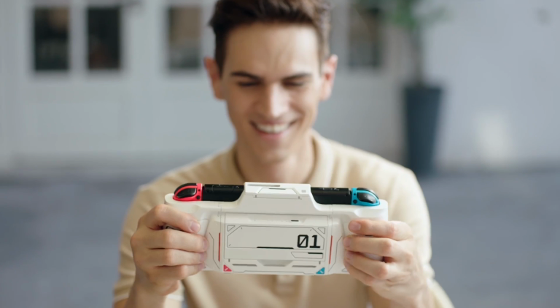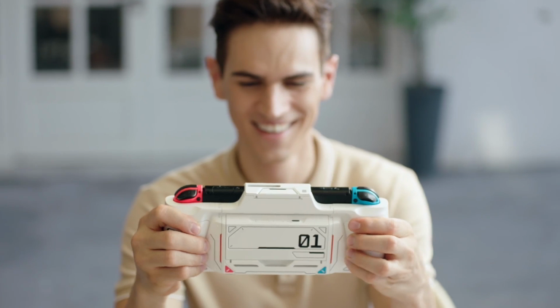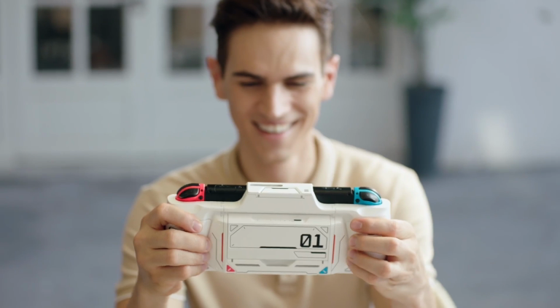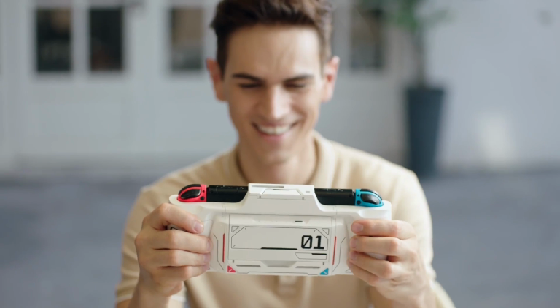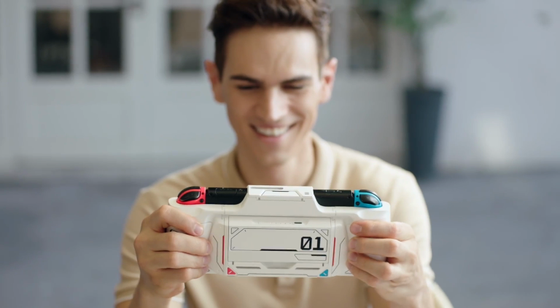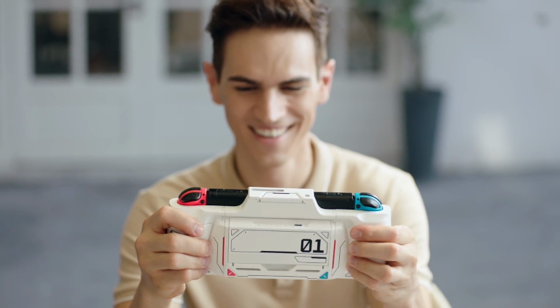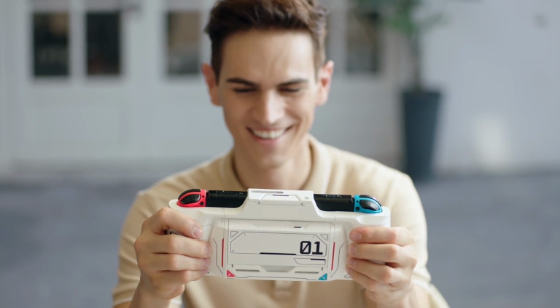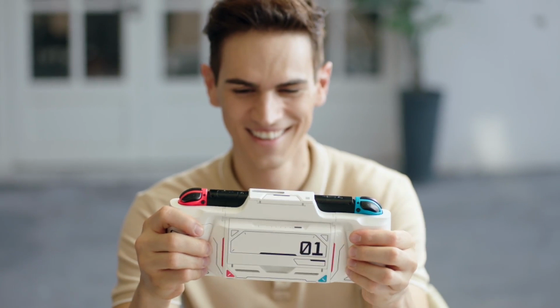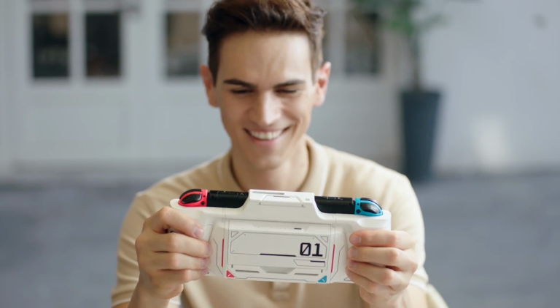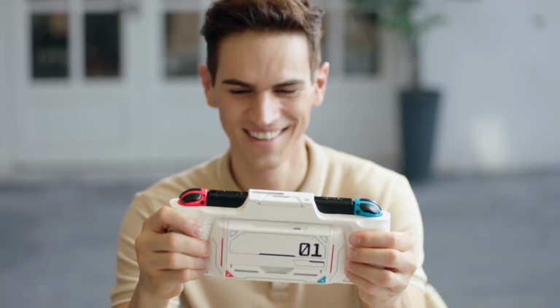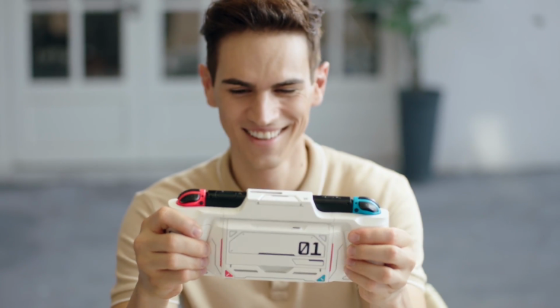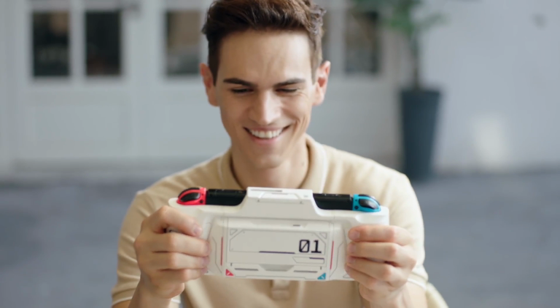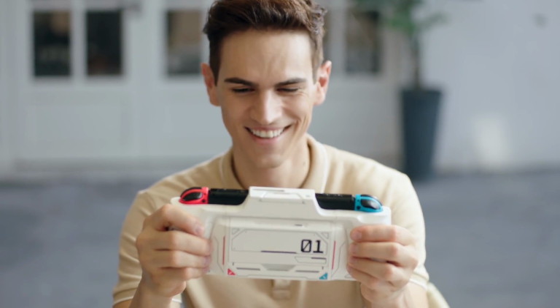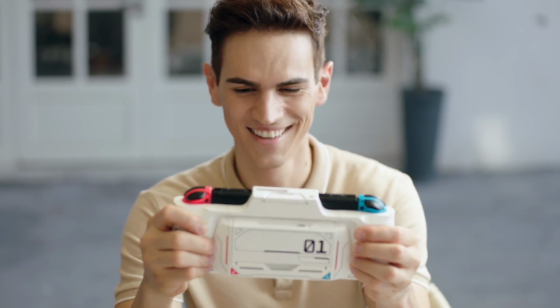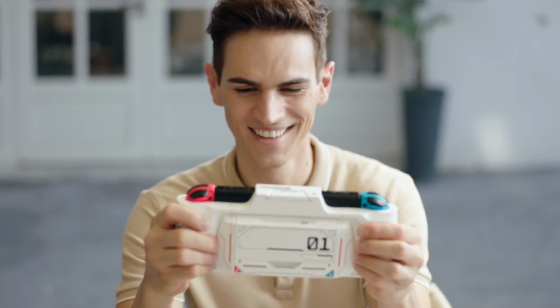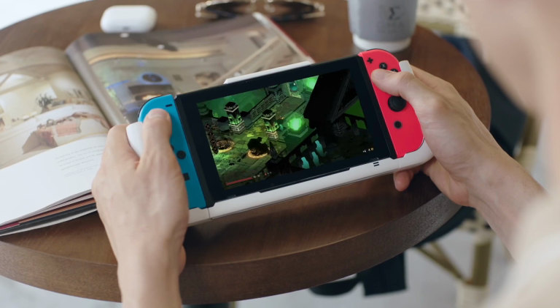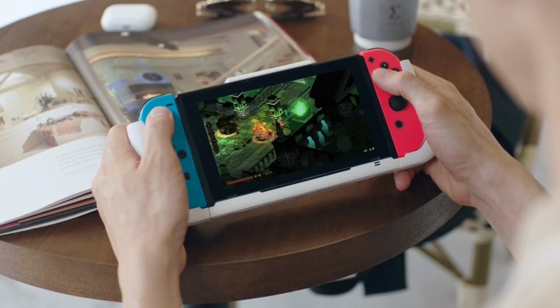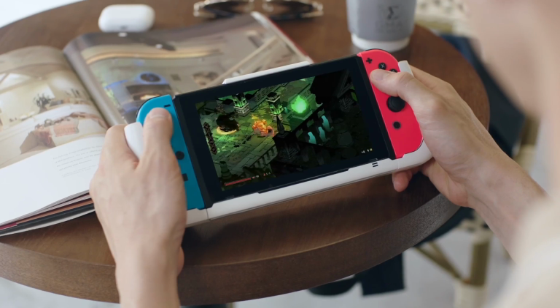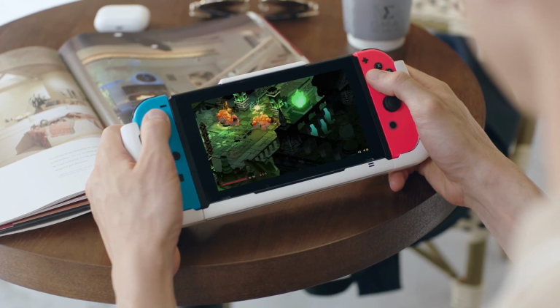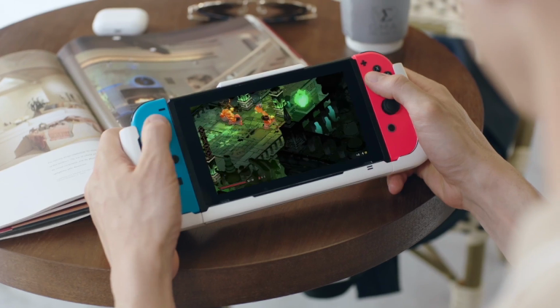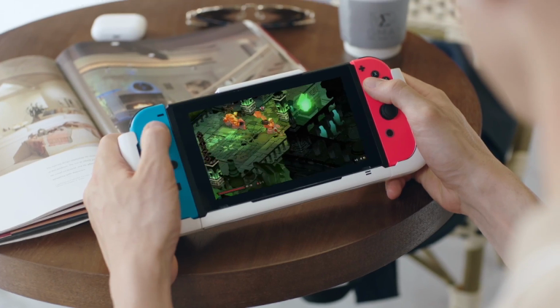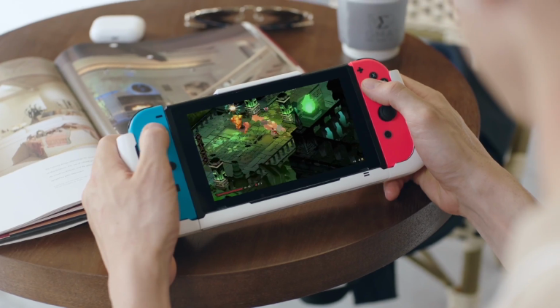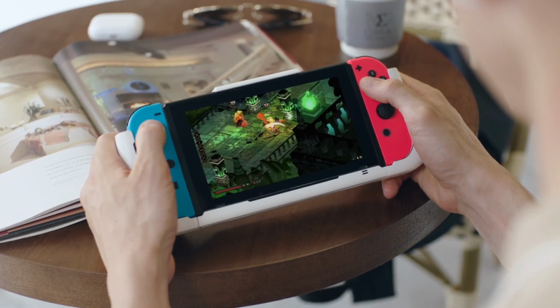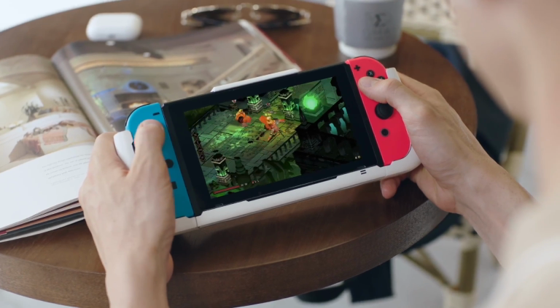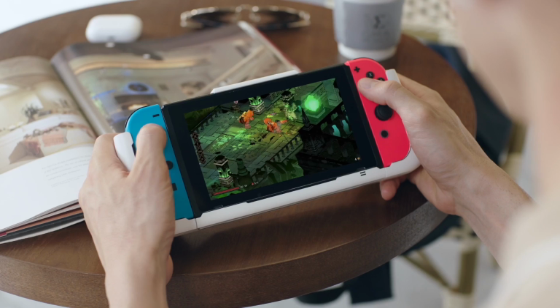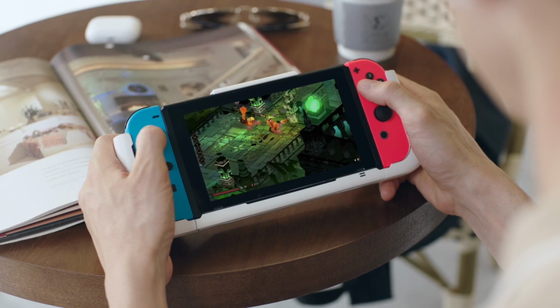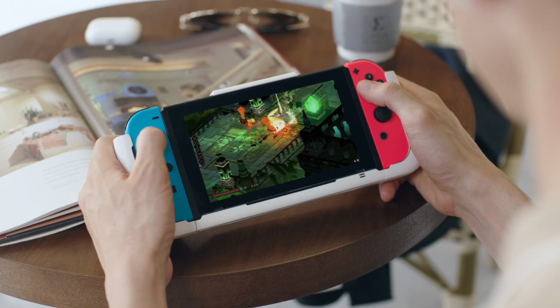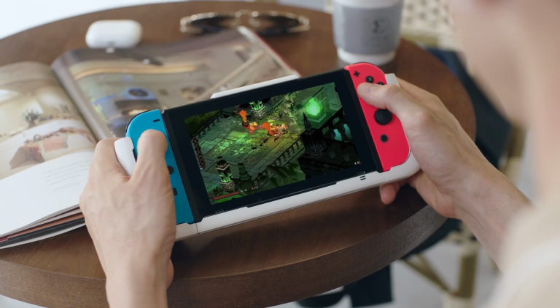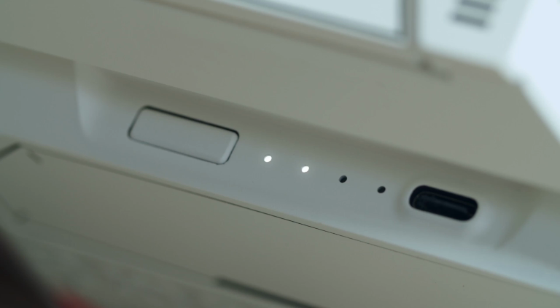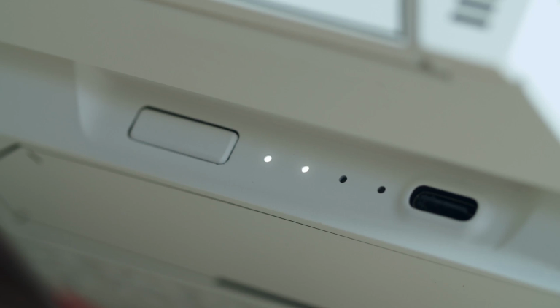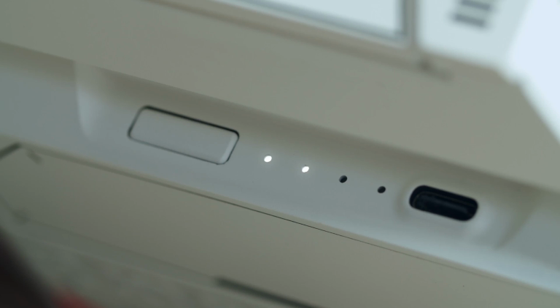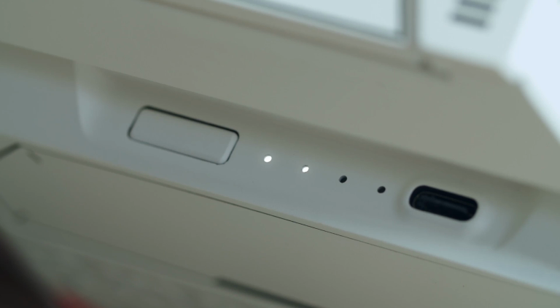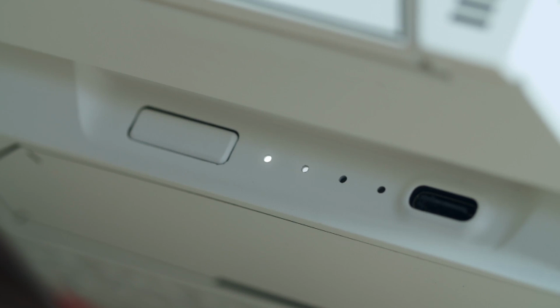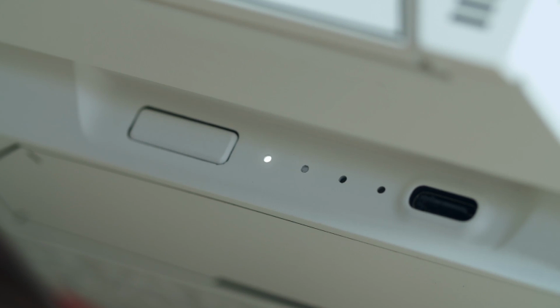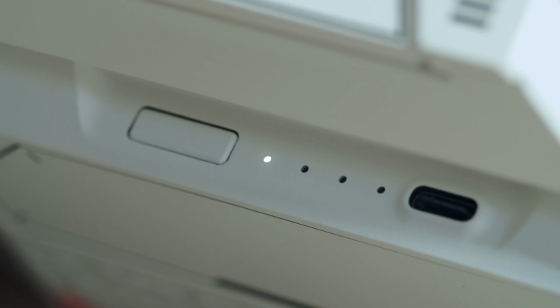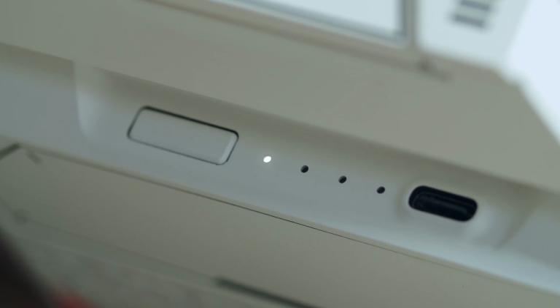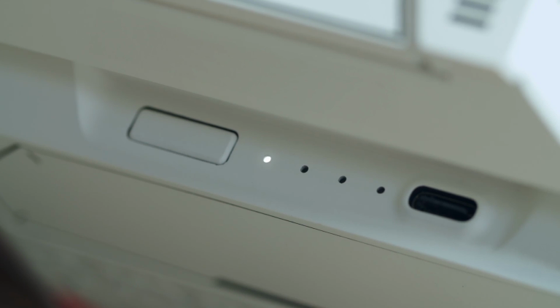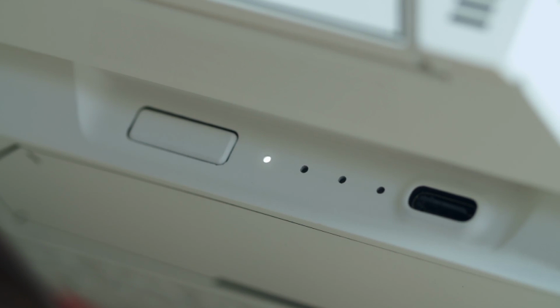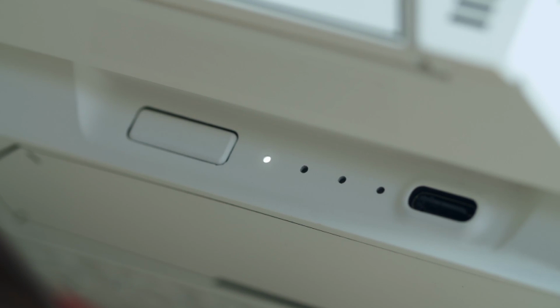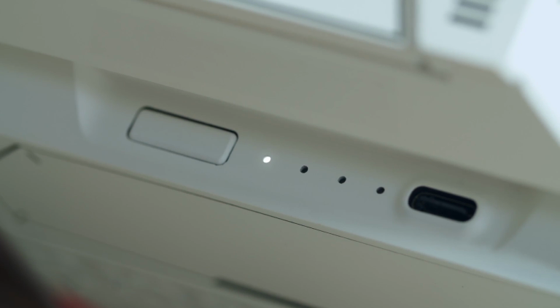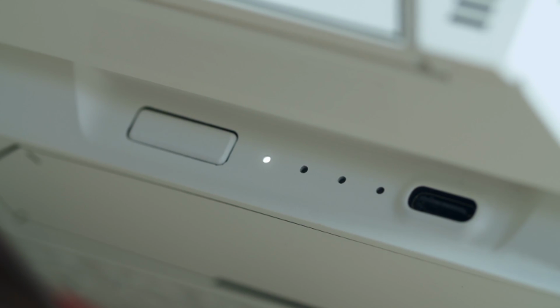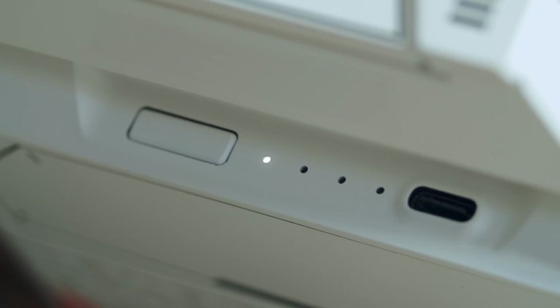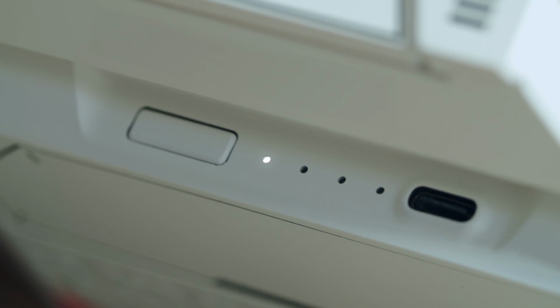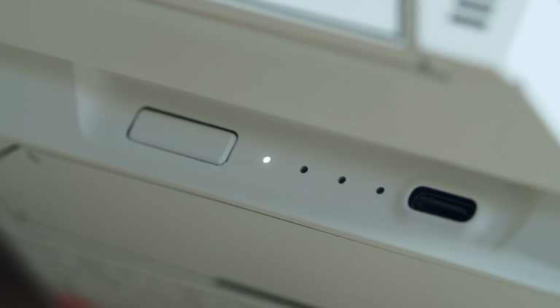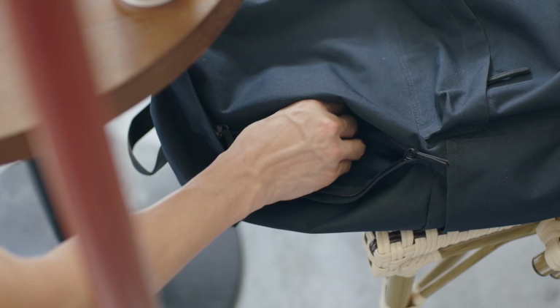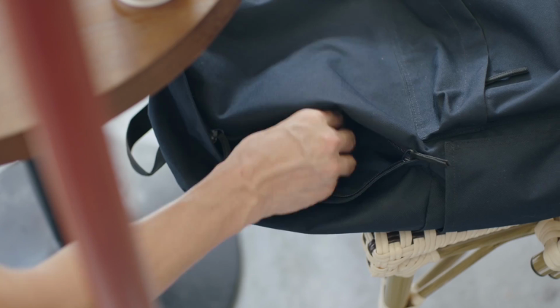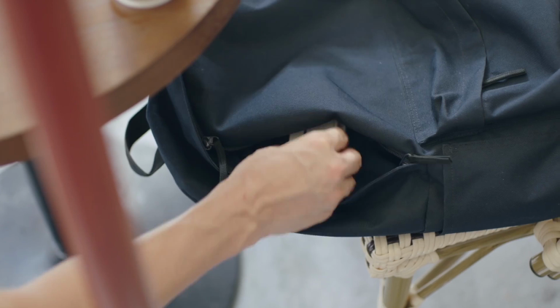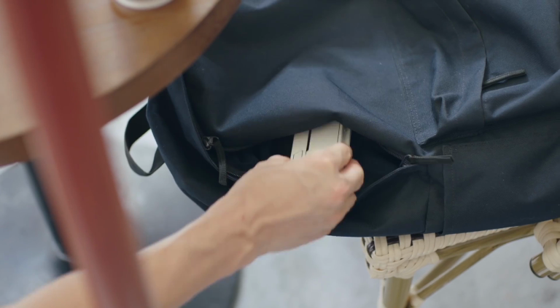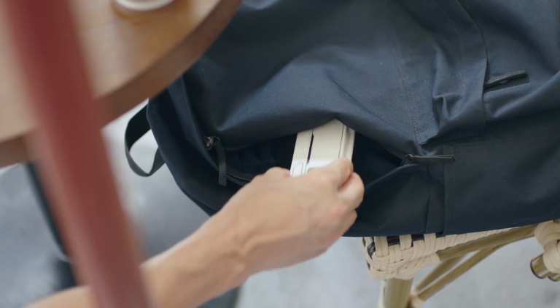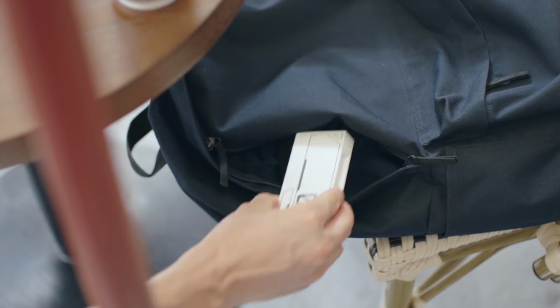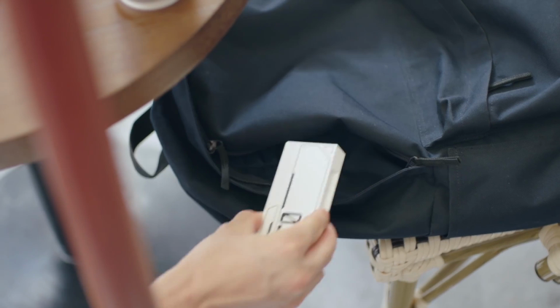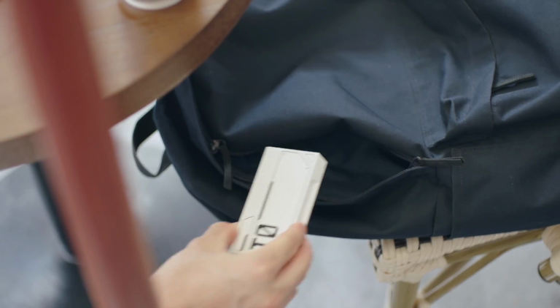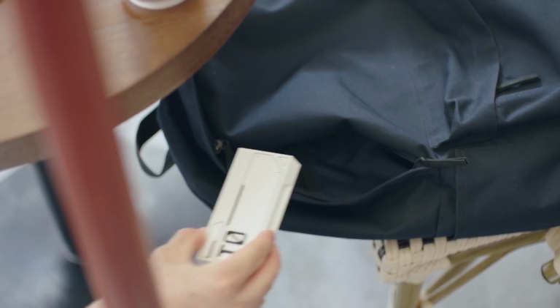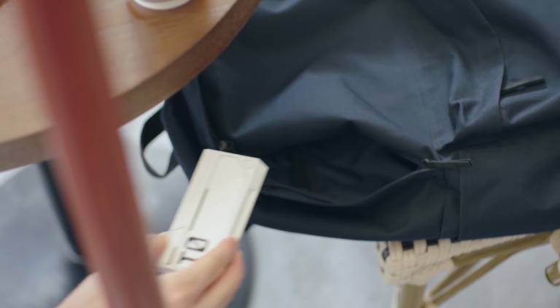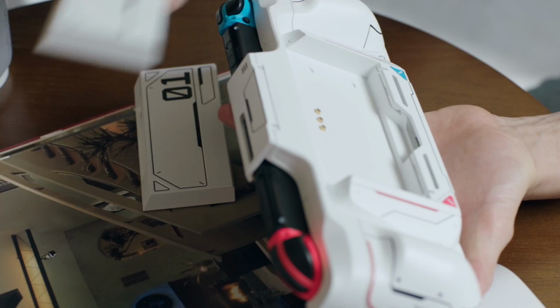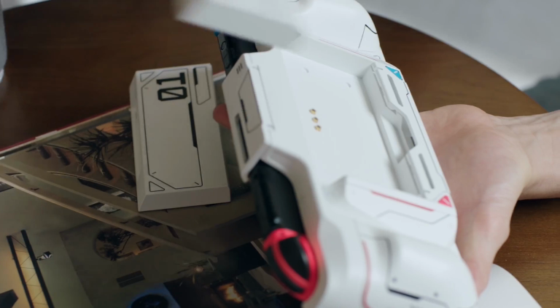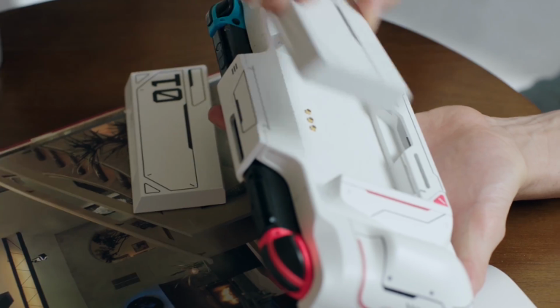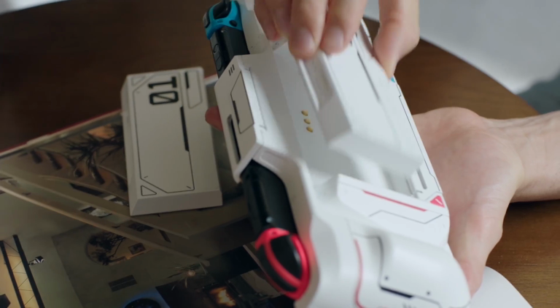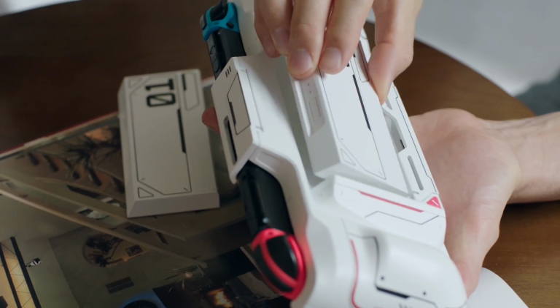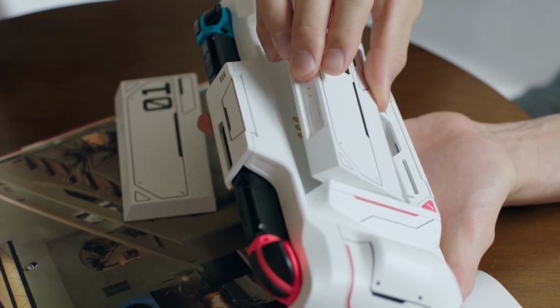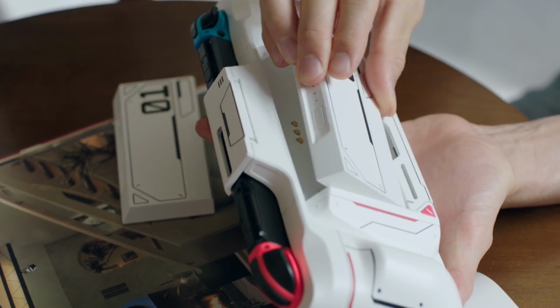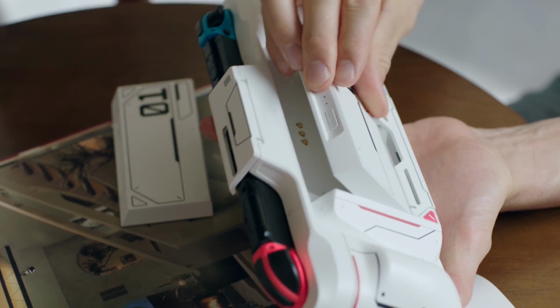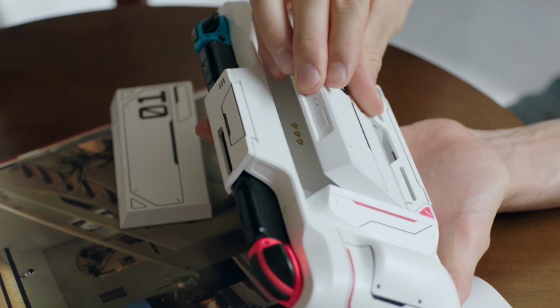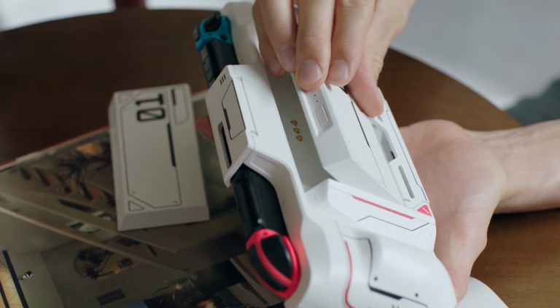On the one hand, it's a modular charging case. The replaceable battery will keep your switch always charged.